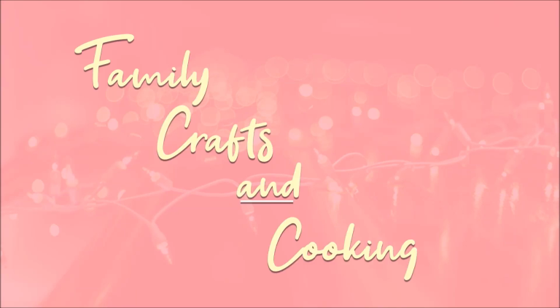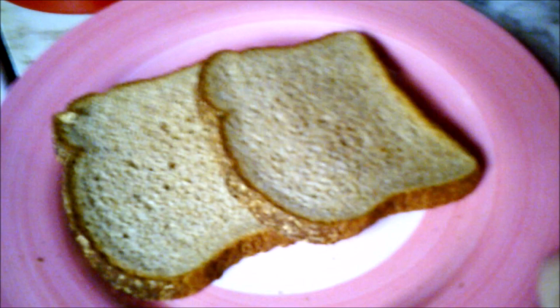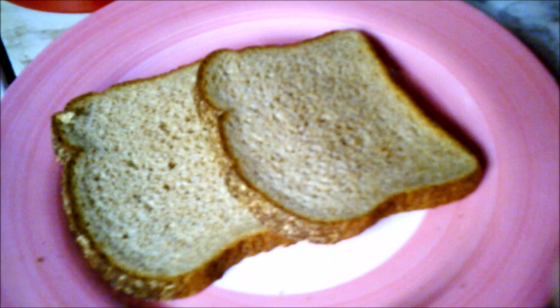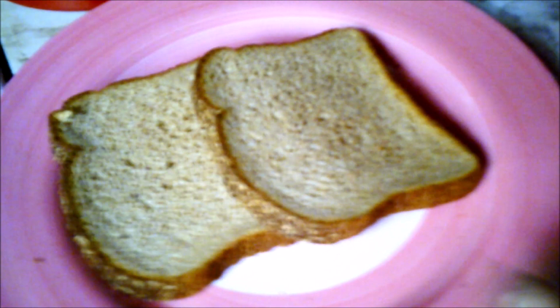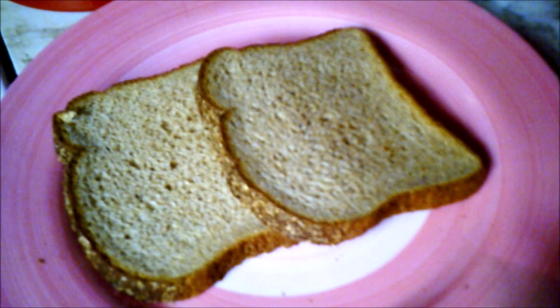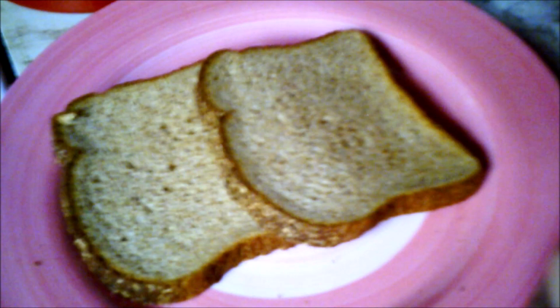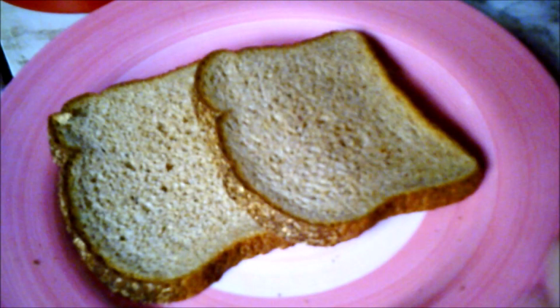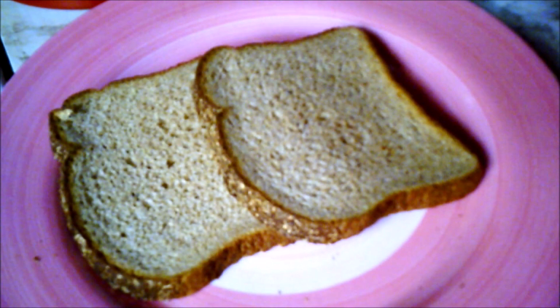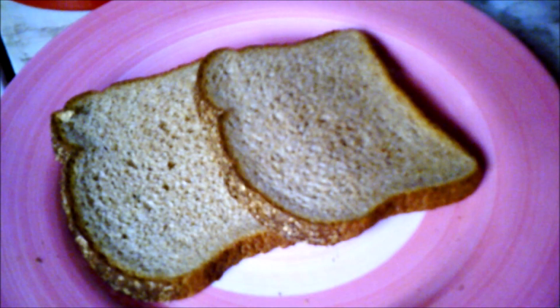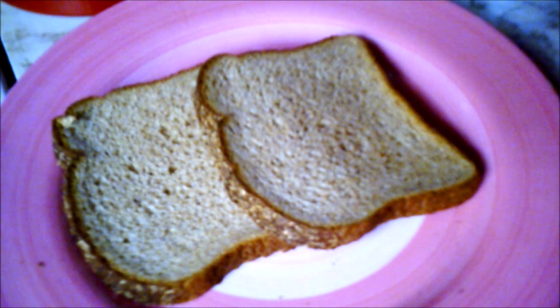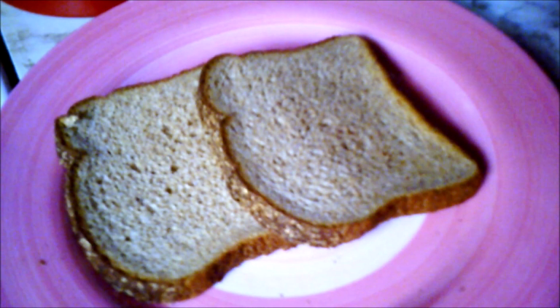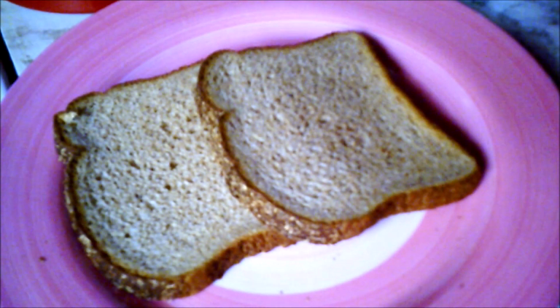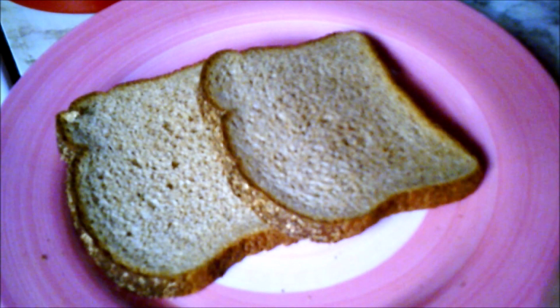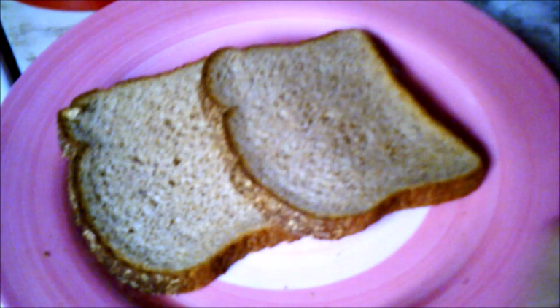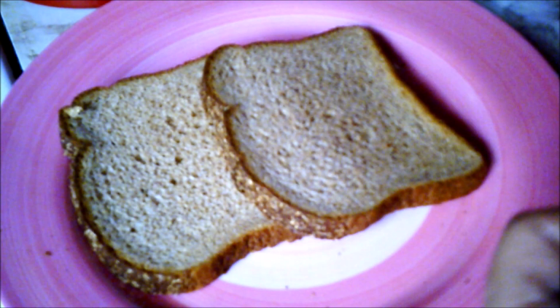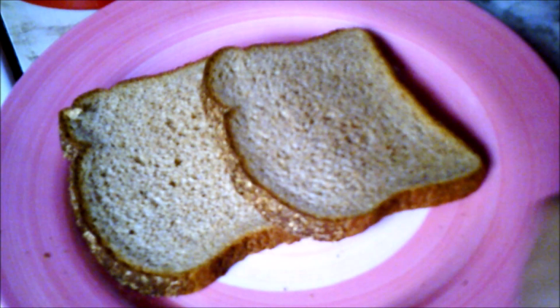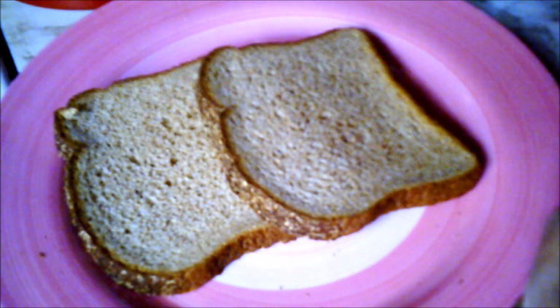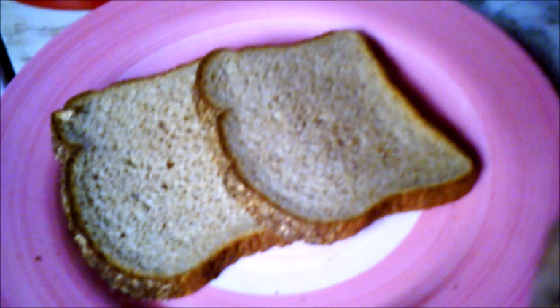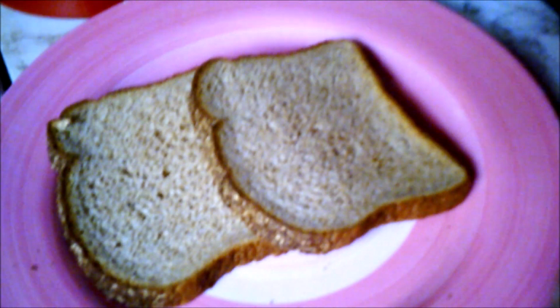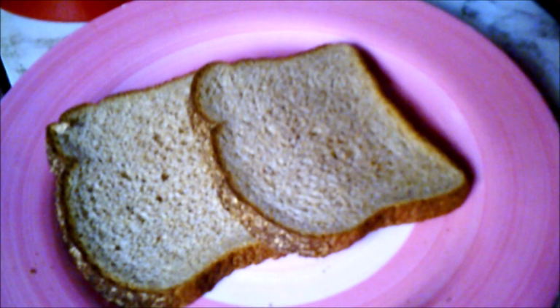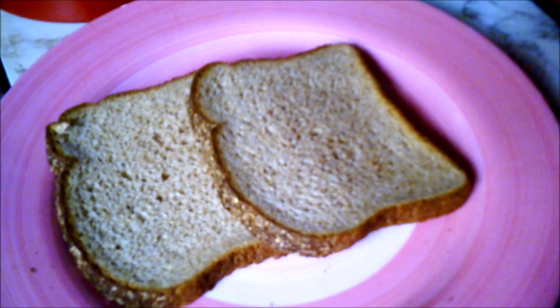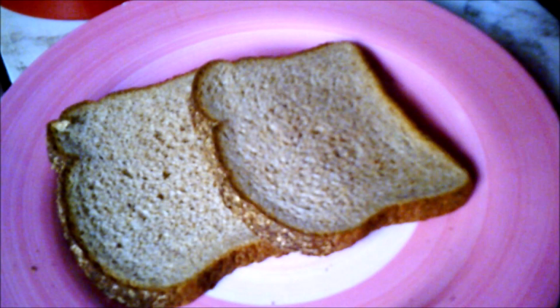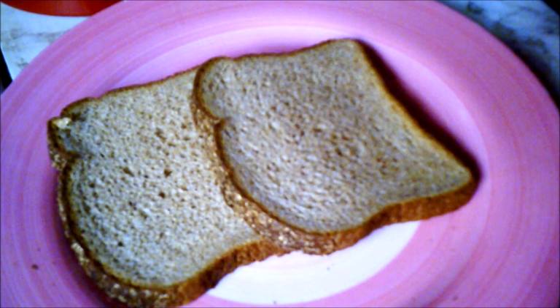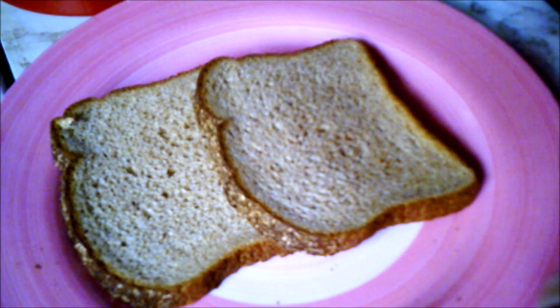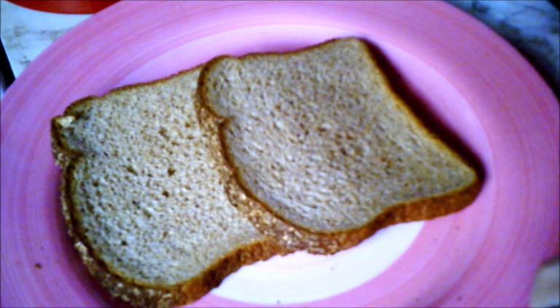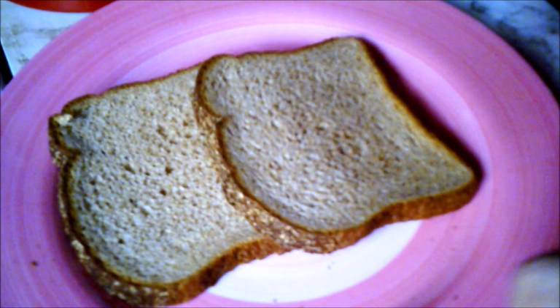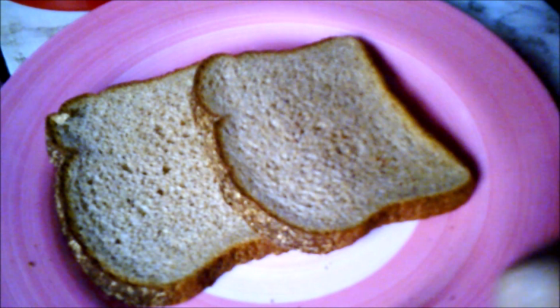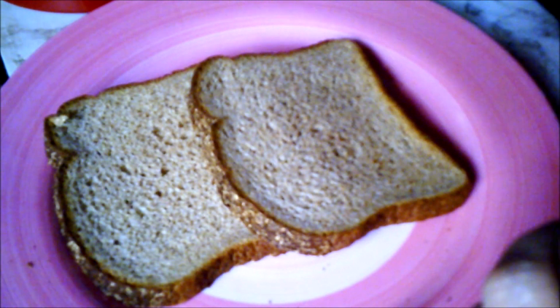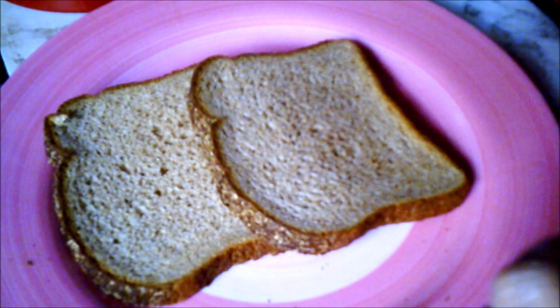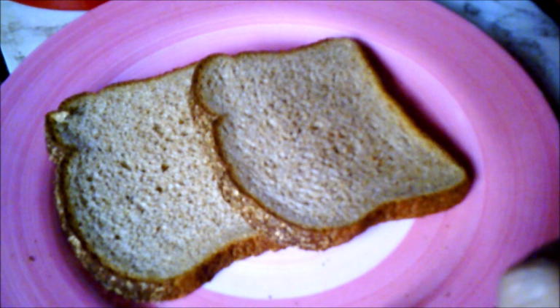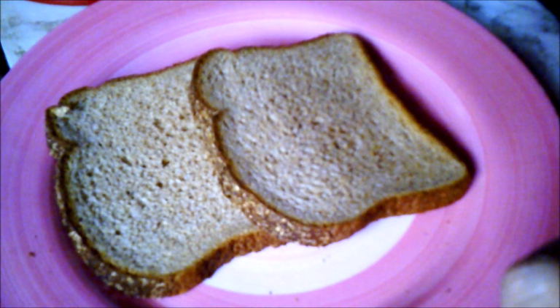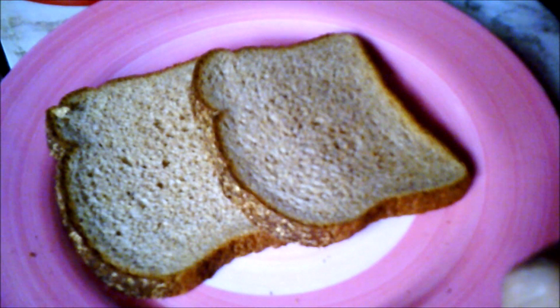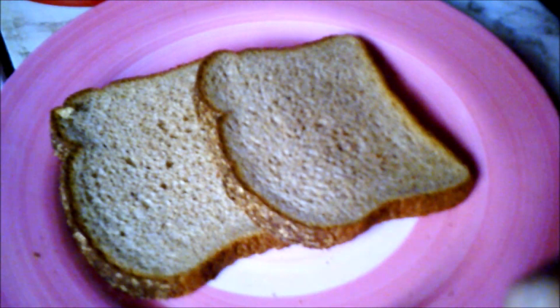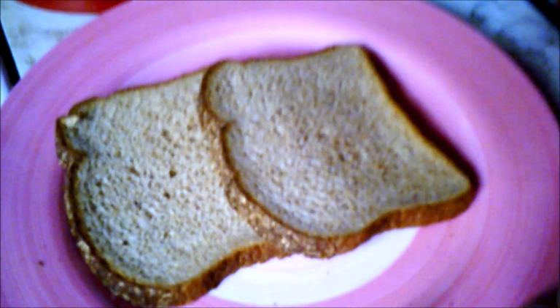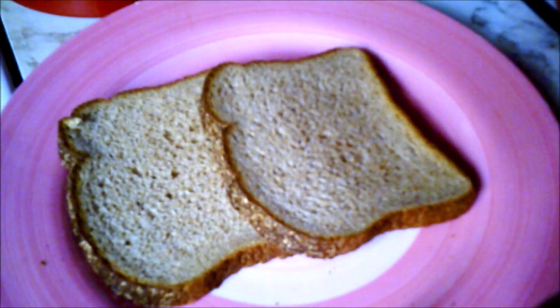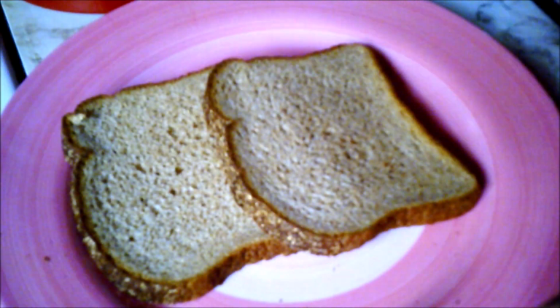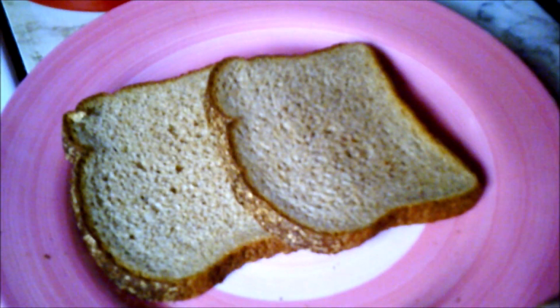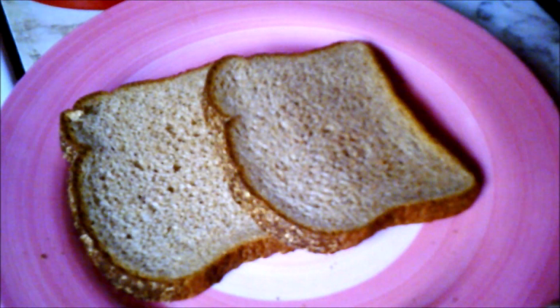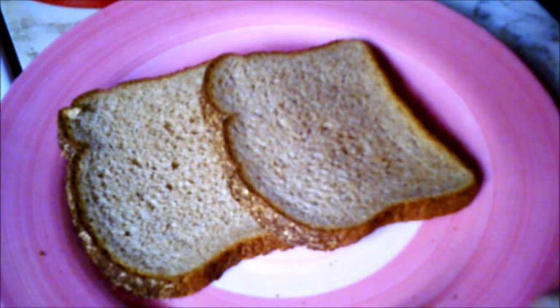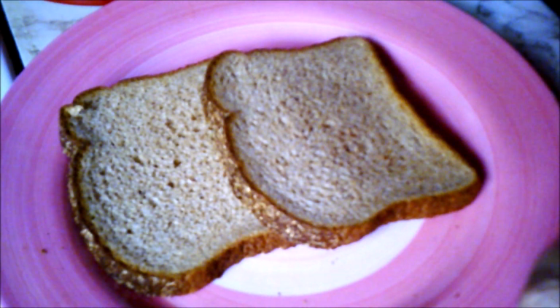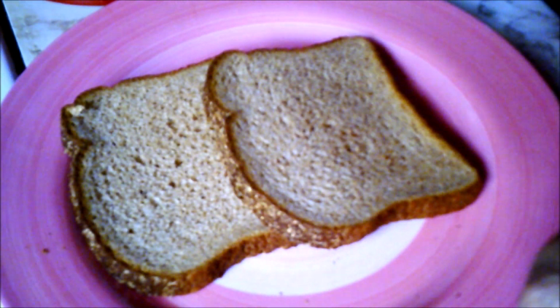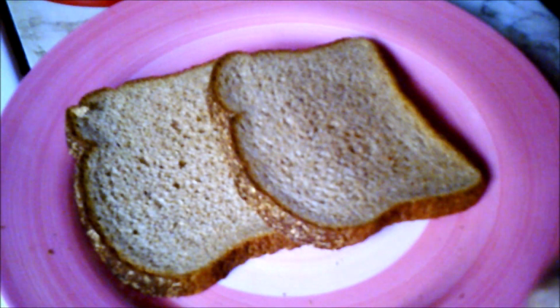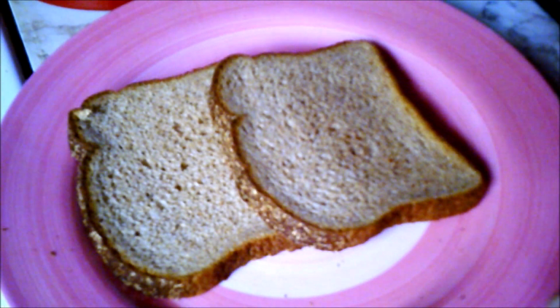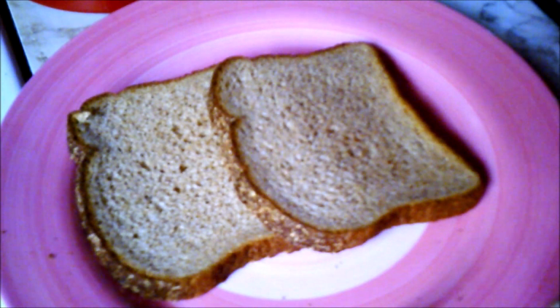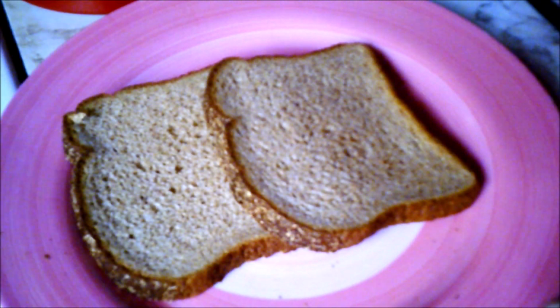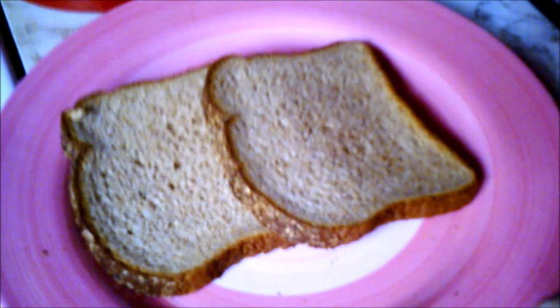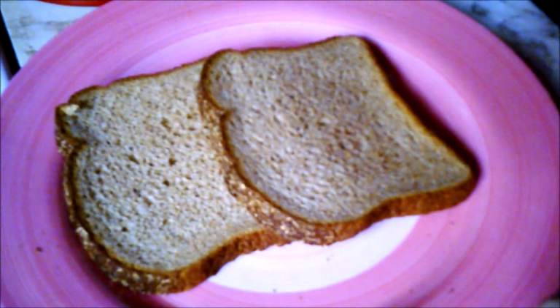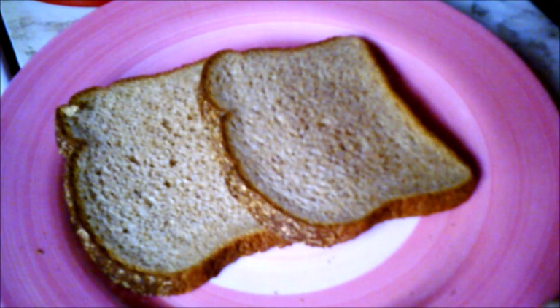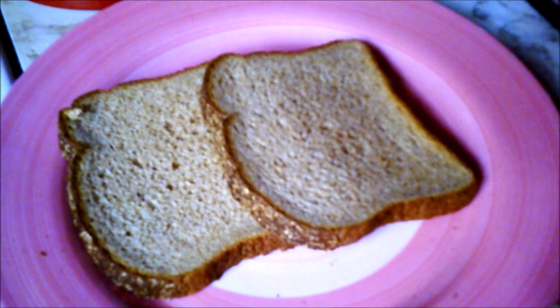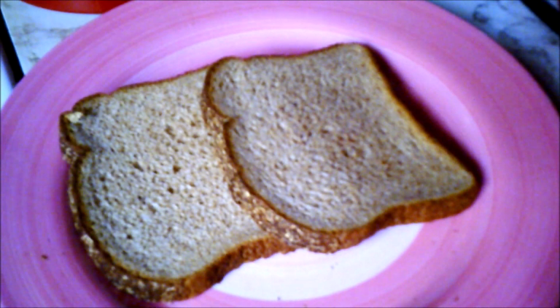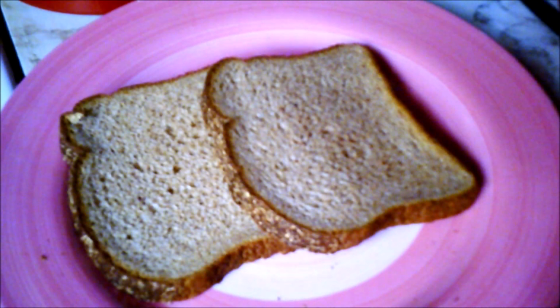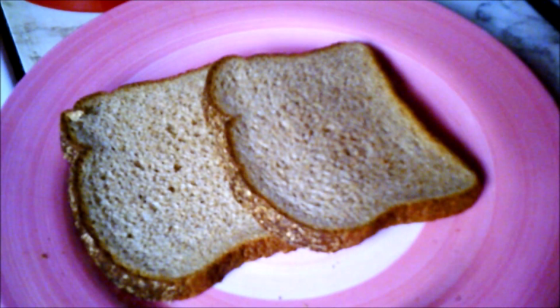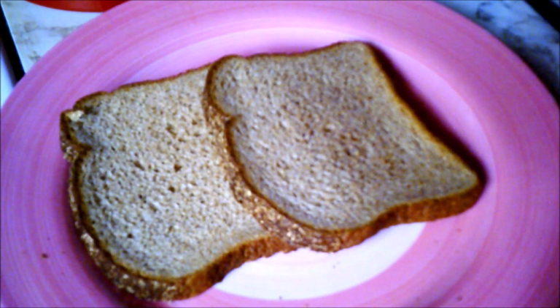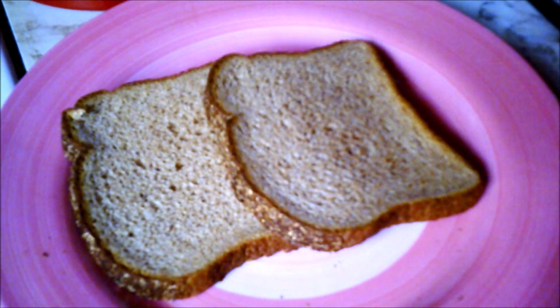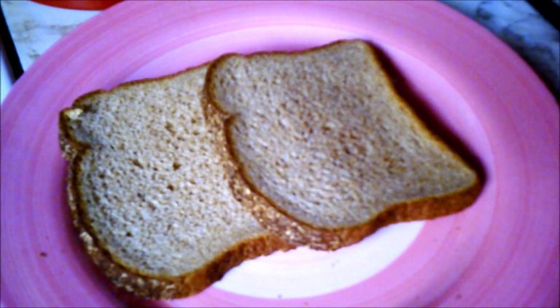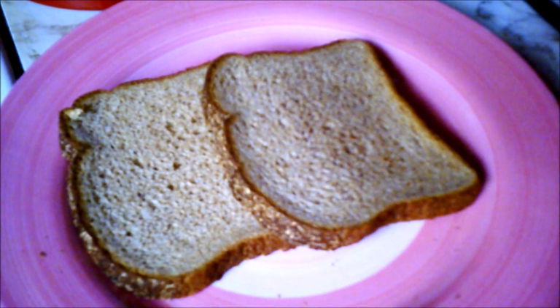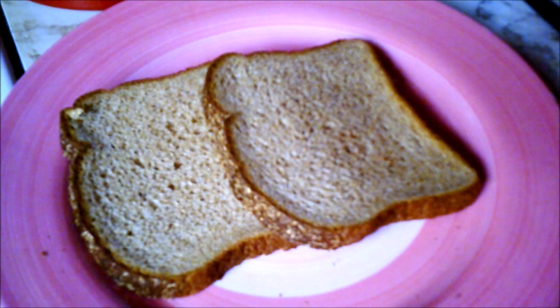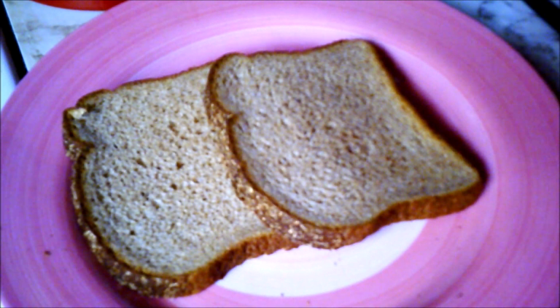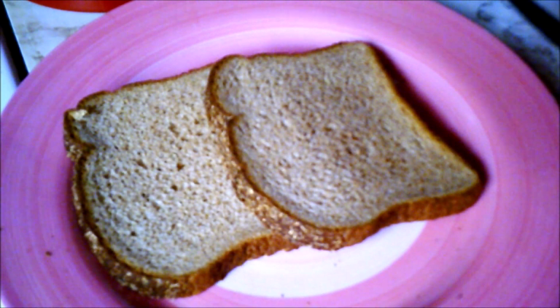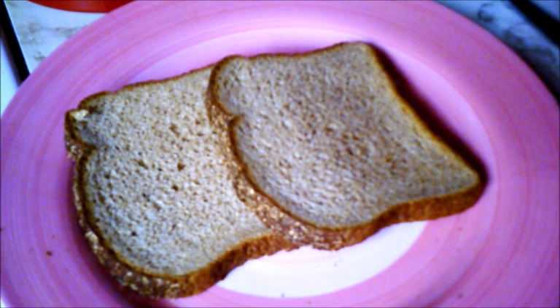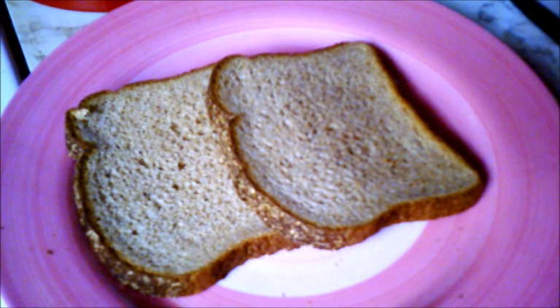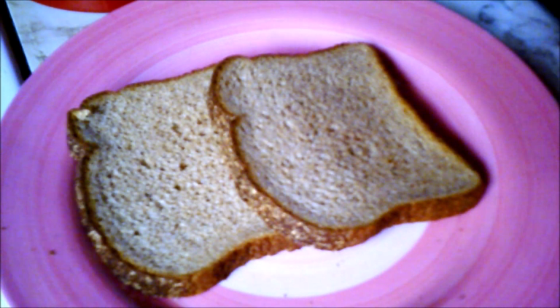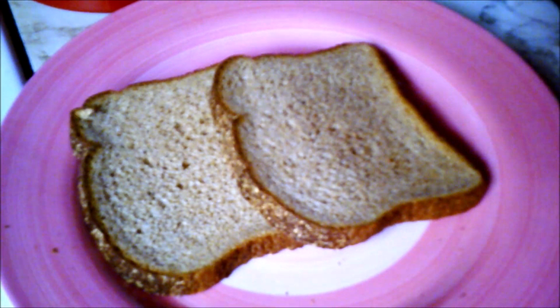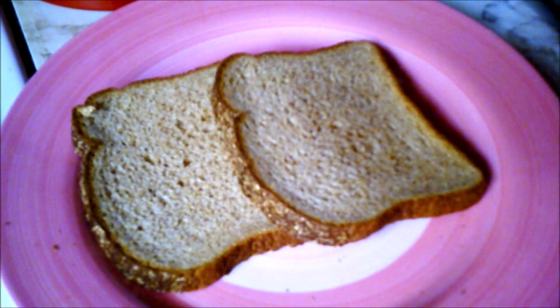Hi, welcome to our channel. Today we are going to make eggs in a basket. You will need butter, eggs, and bread — any kind of bread you like.